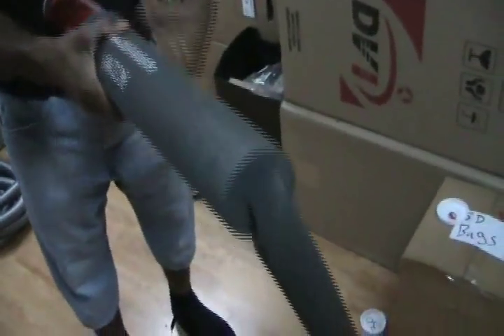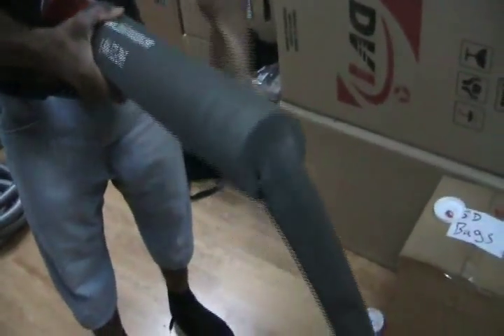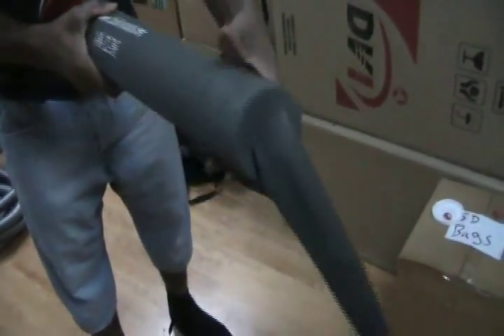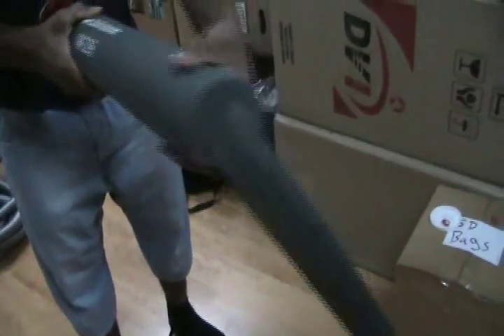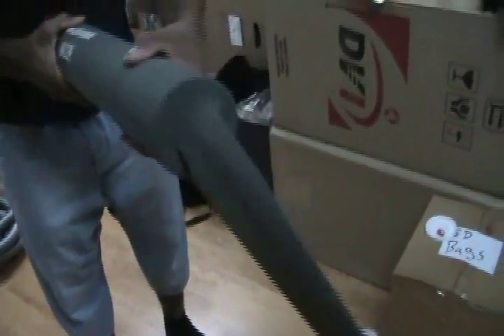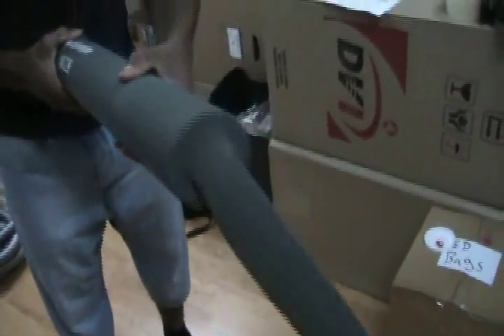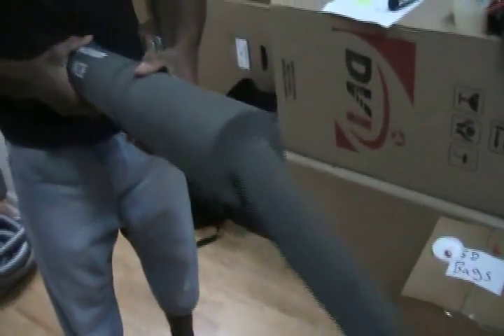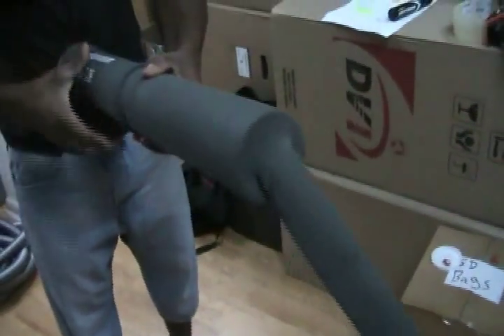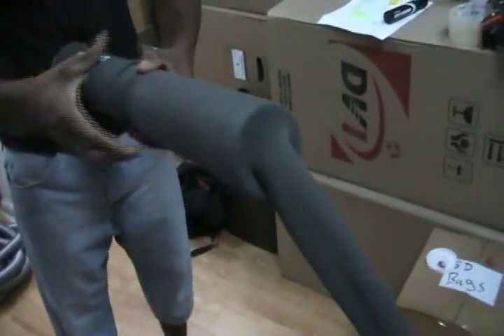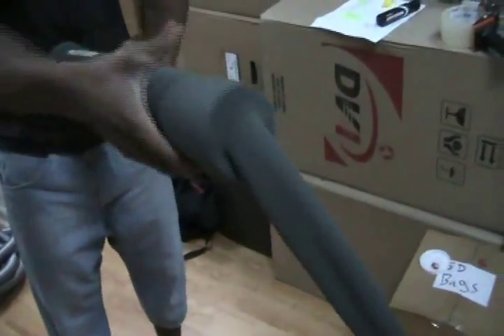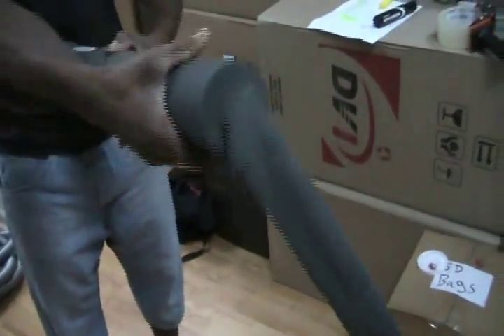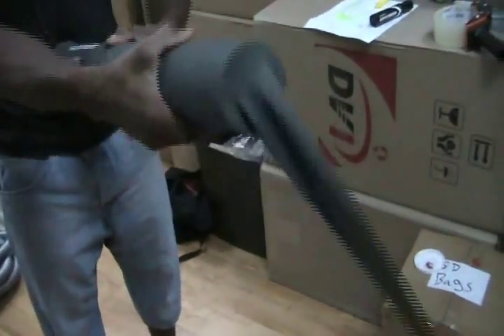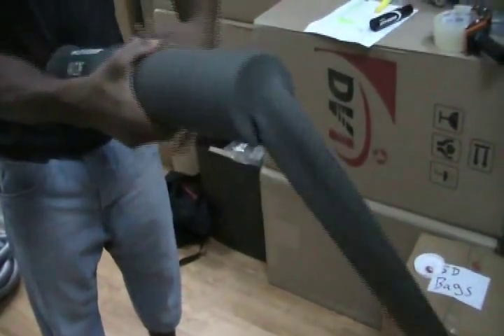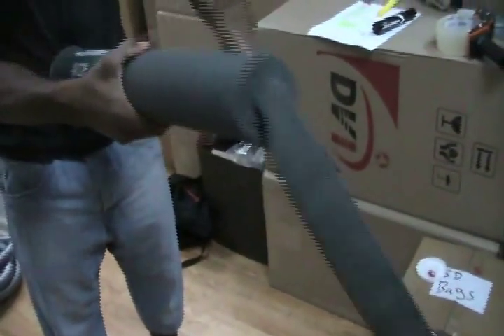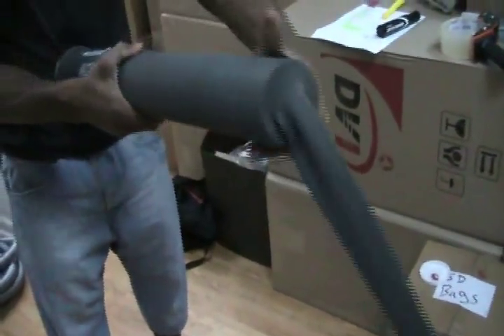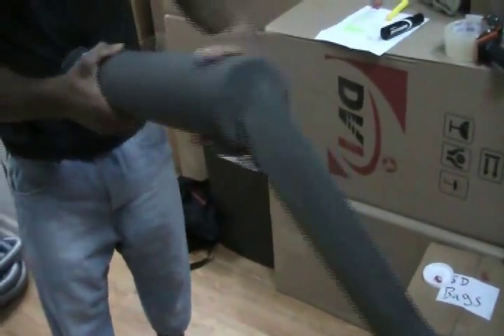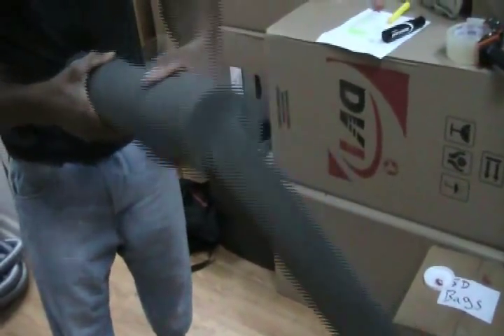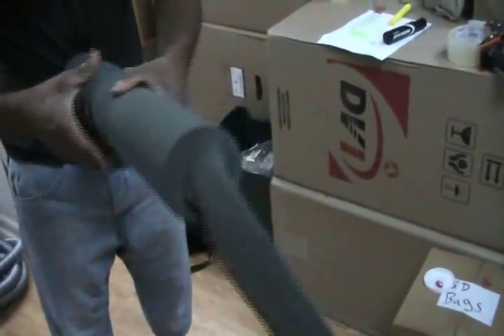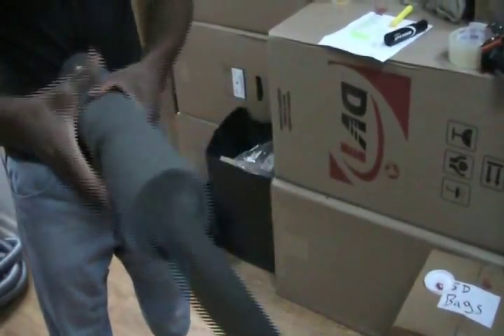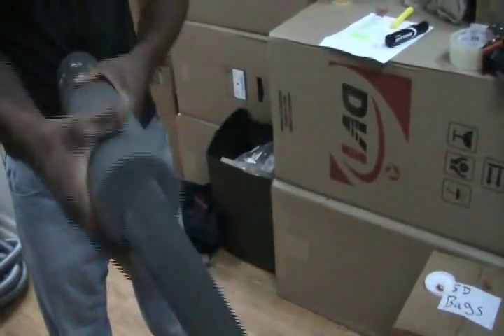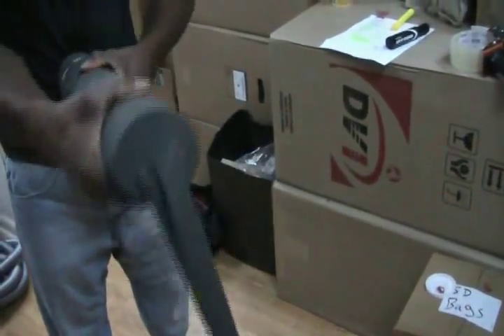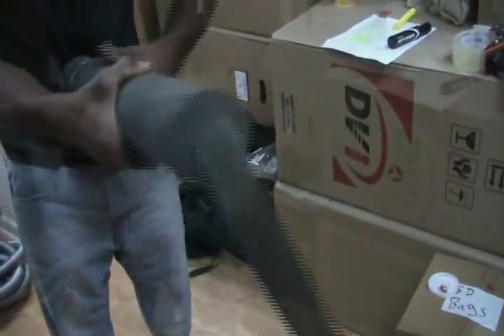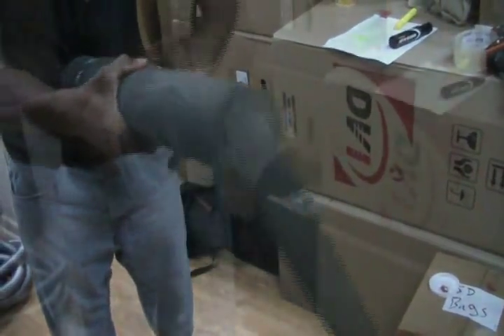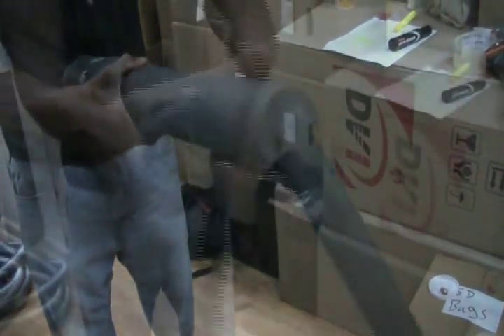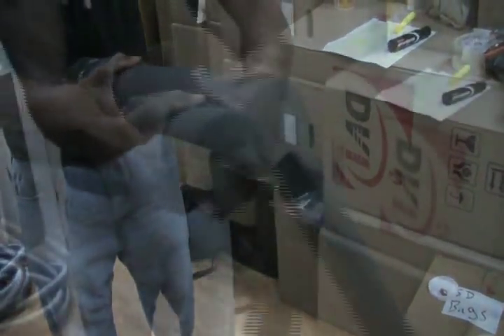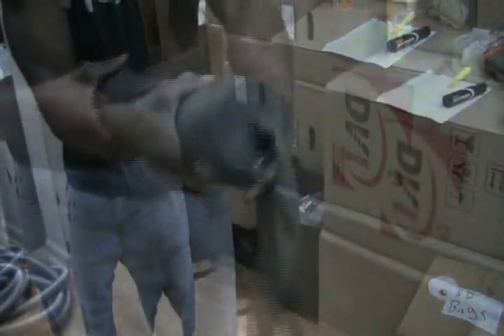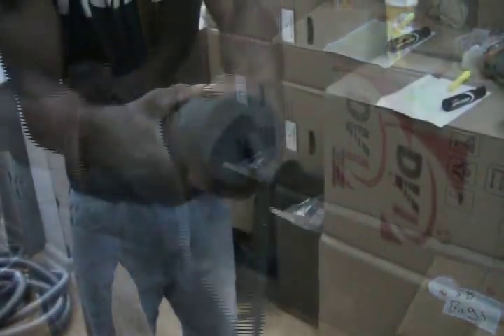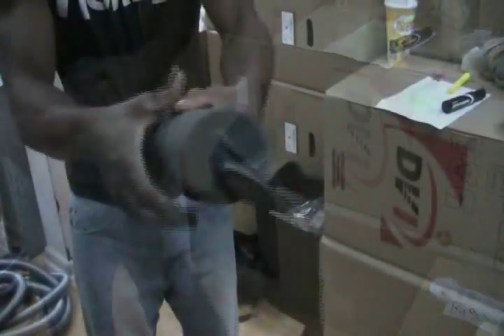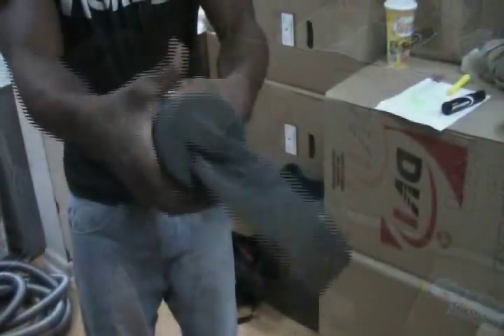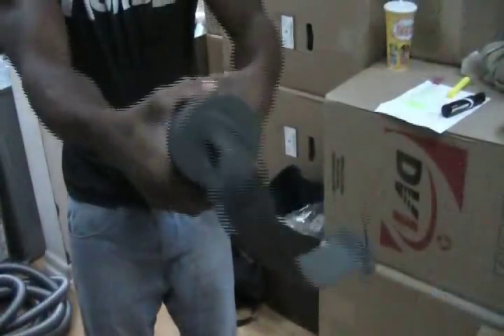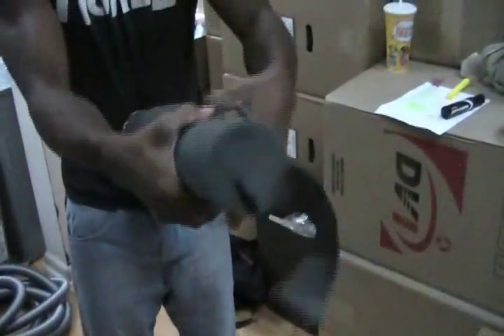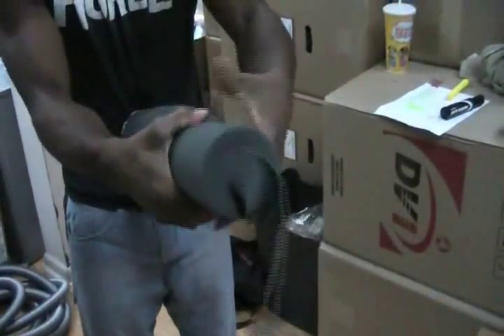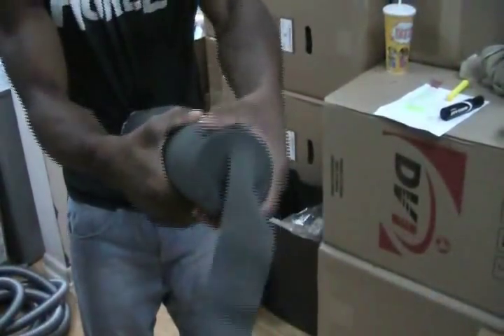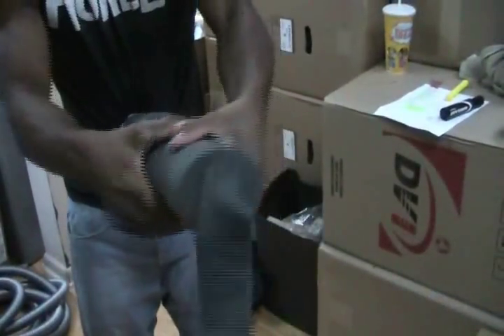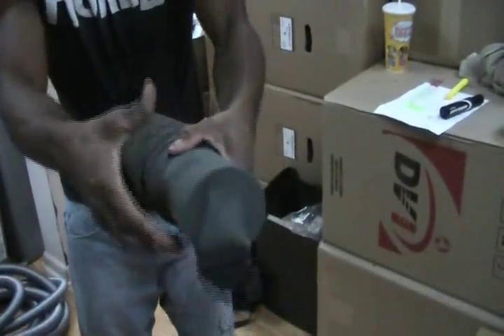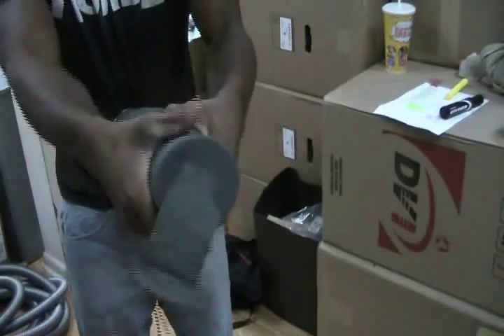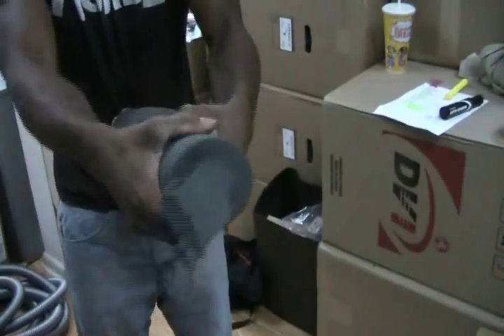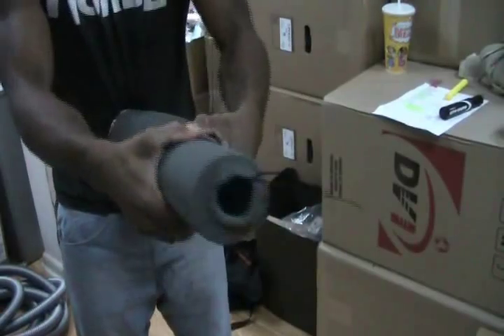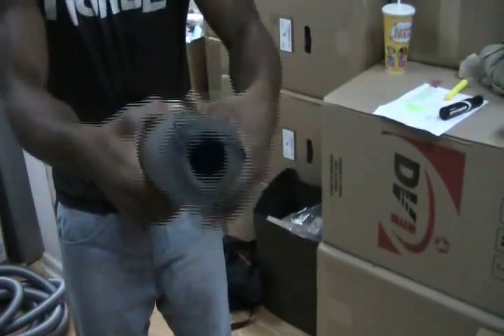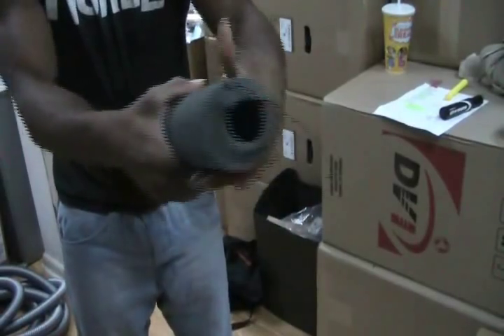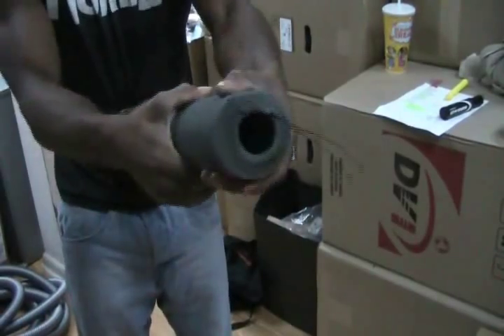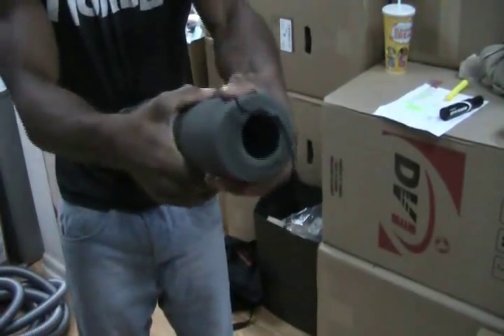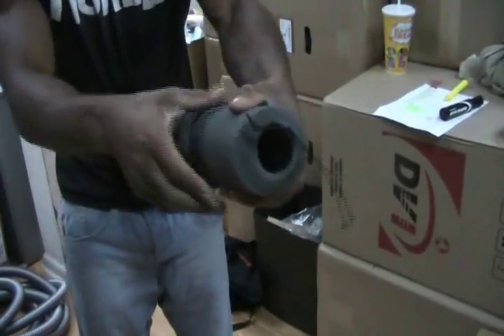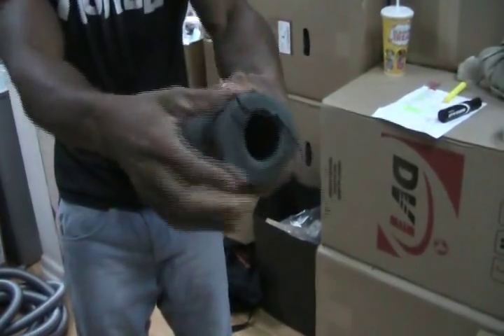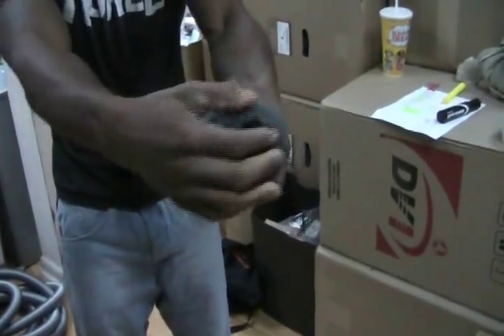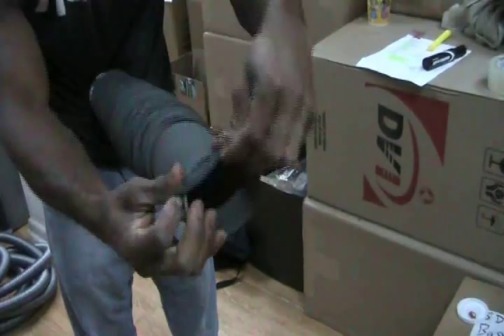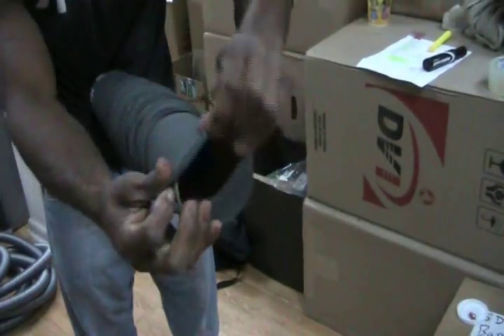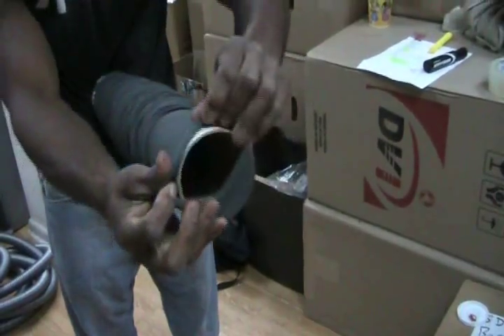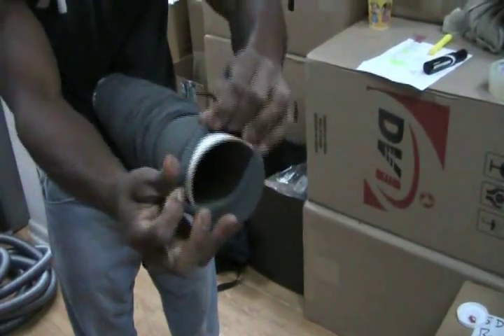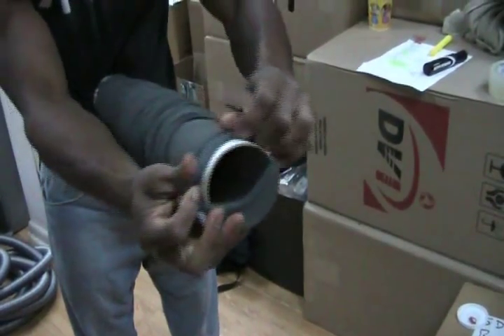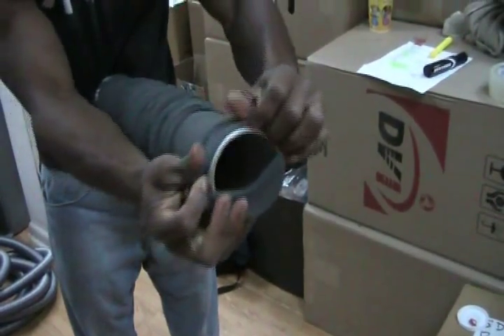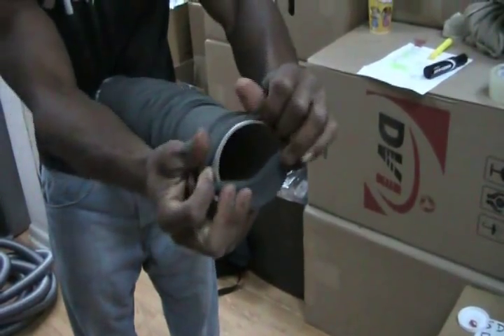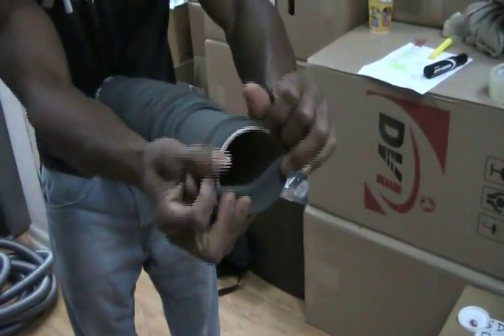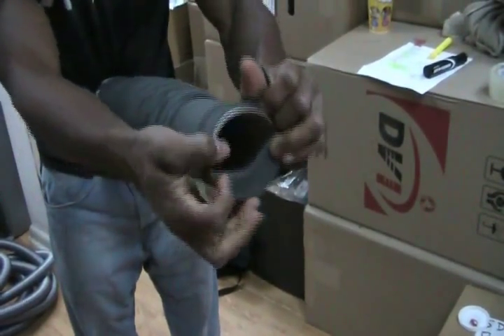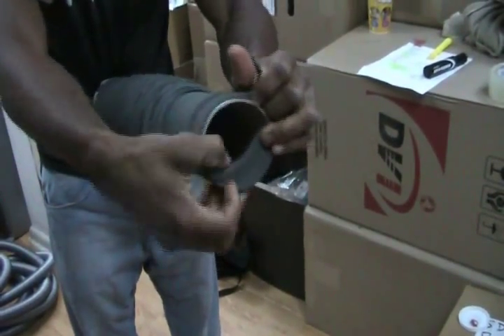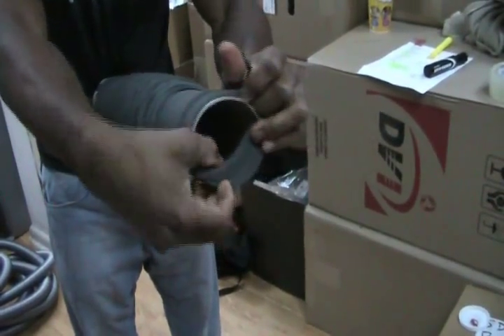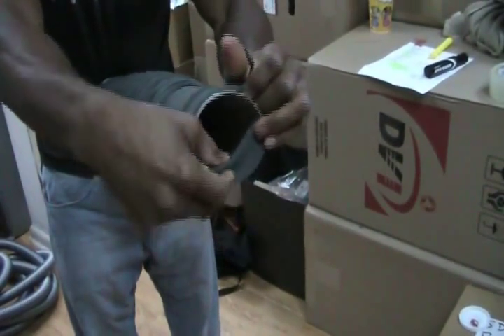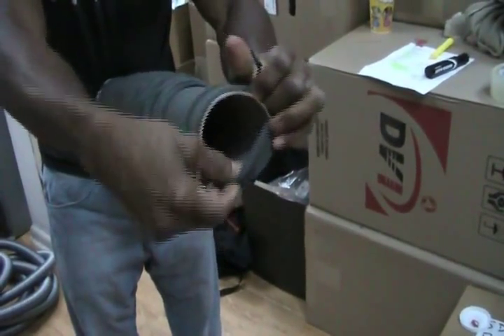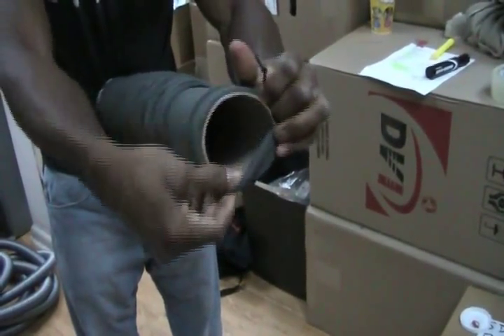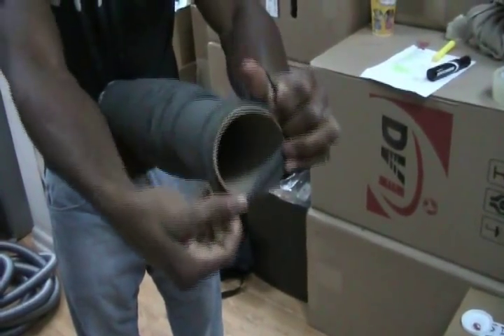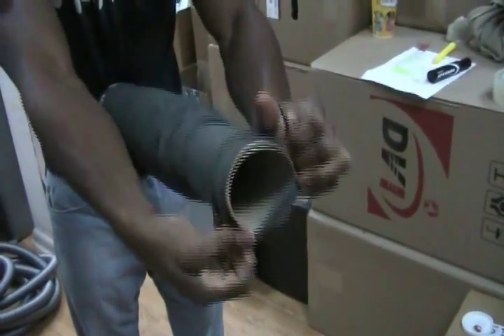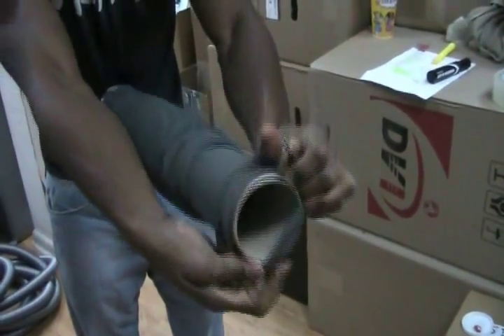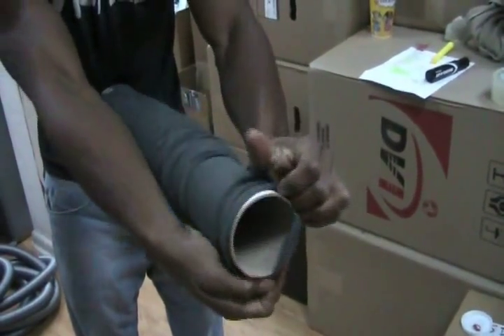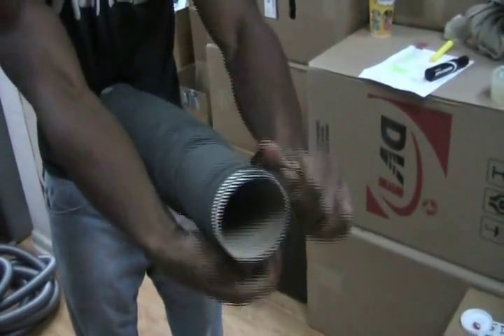As a service to our customers, when you purchase a combo hose and hose sock from ThinkVacuums.com, before it leaves our warehouse, a staff member will install it free of charge.